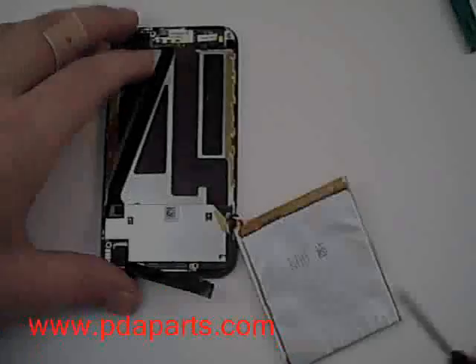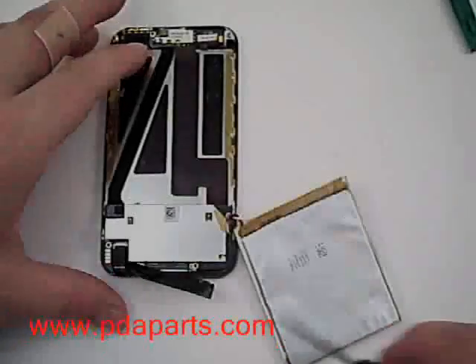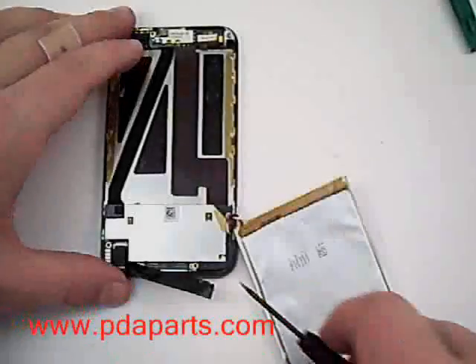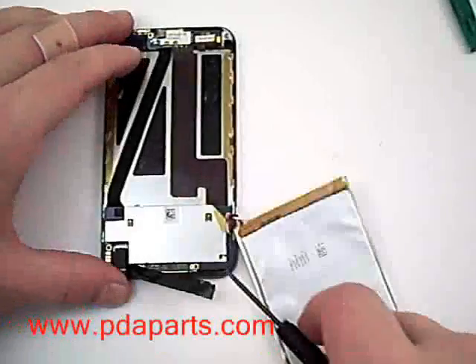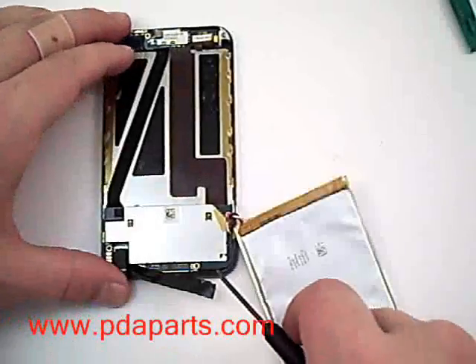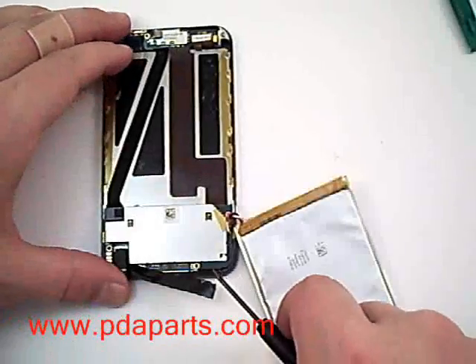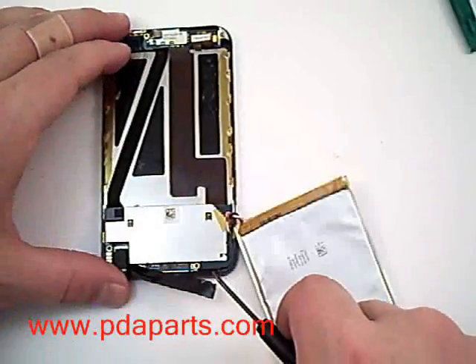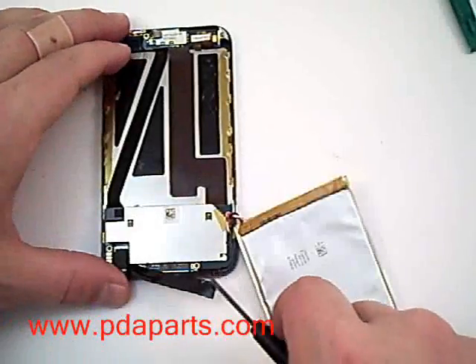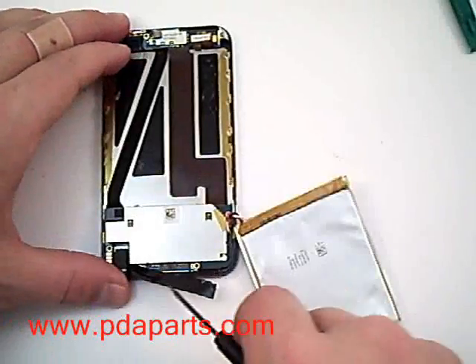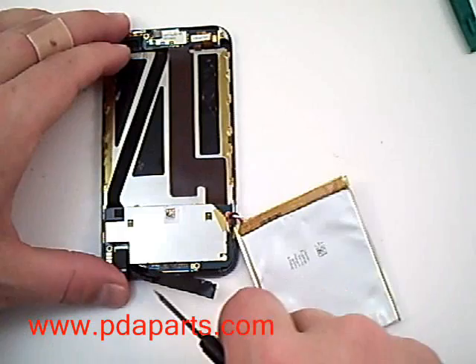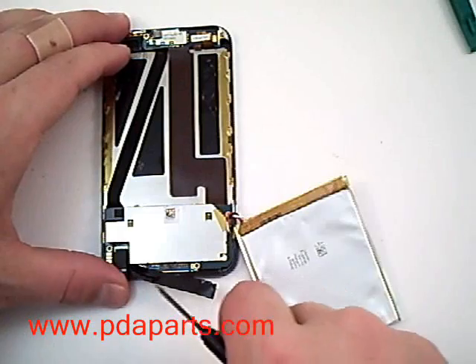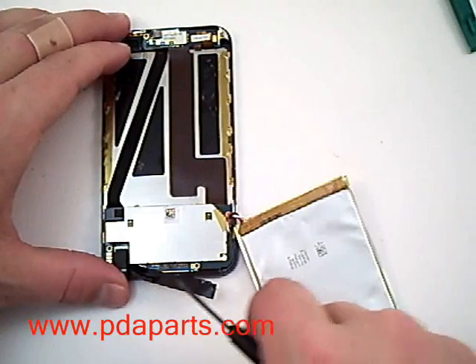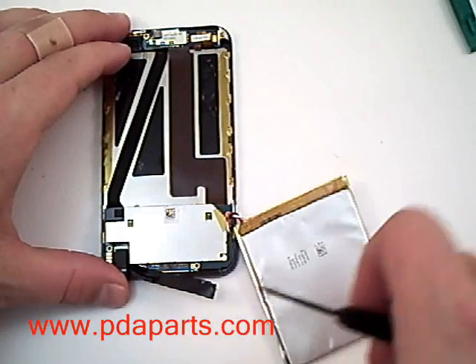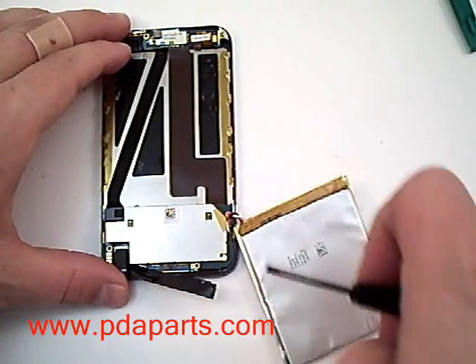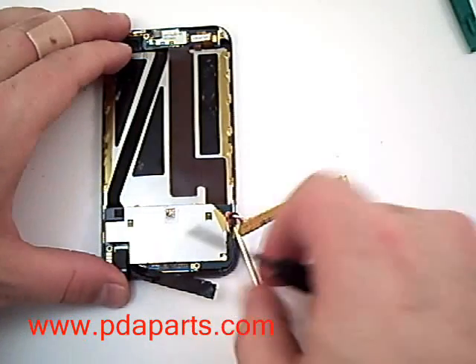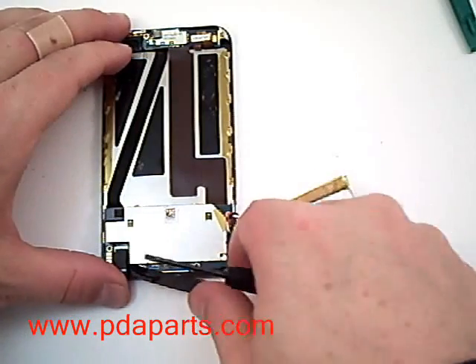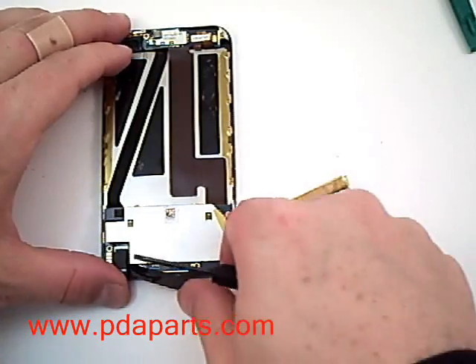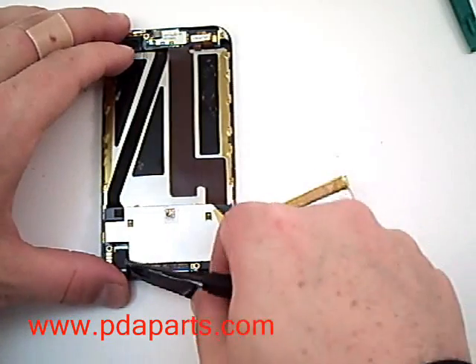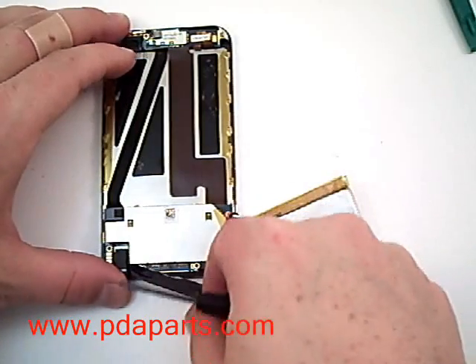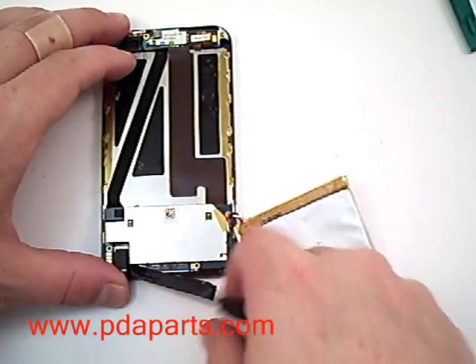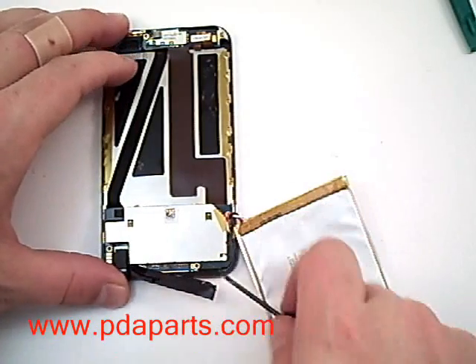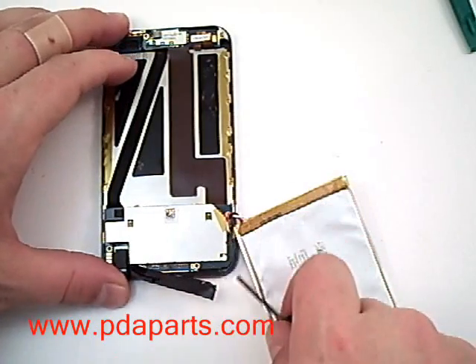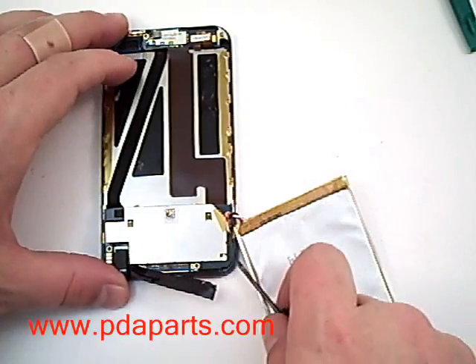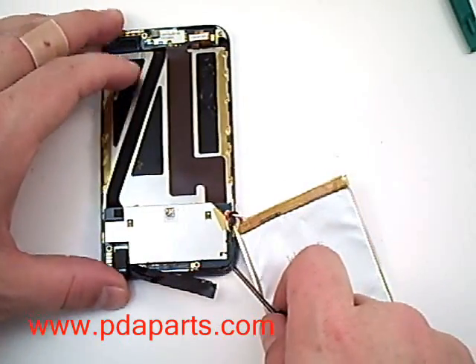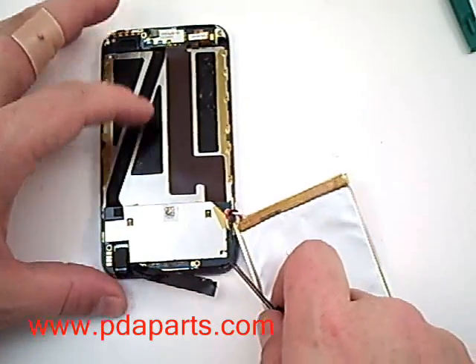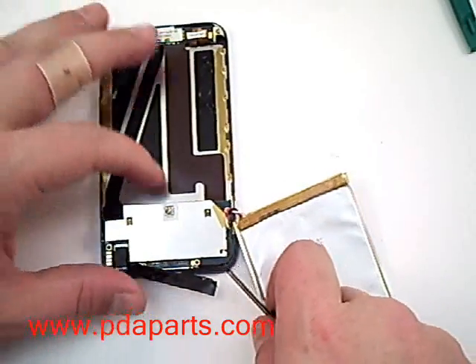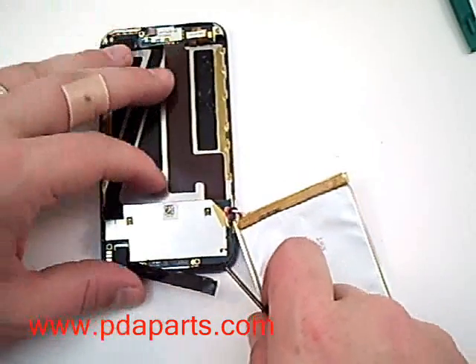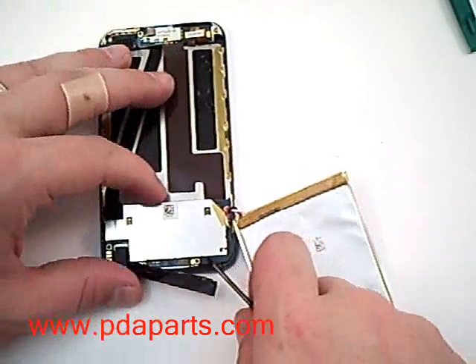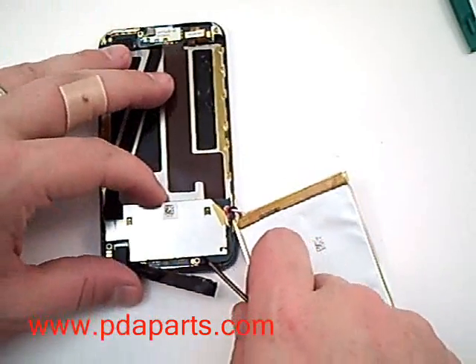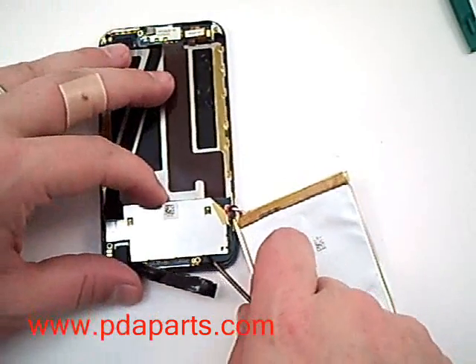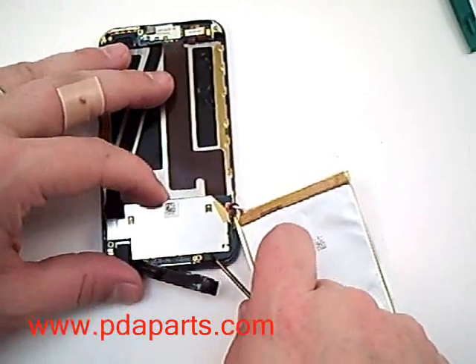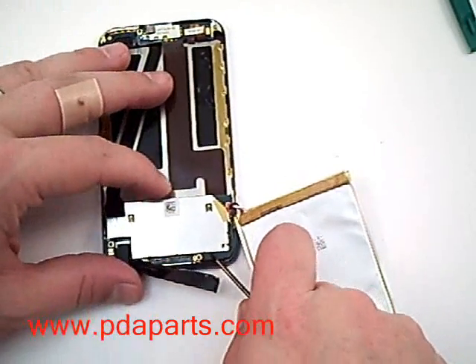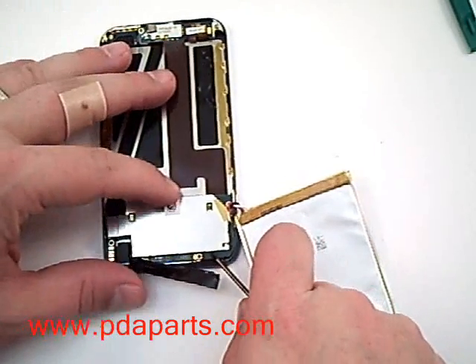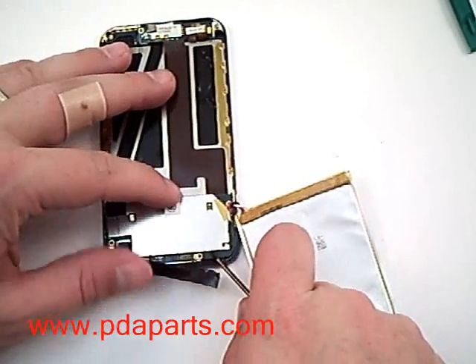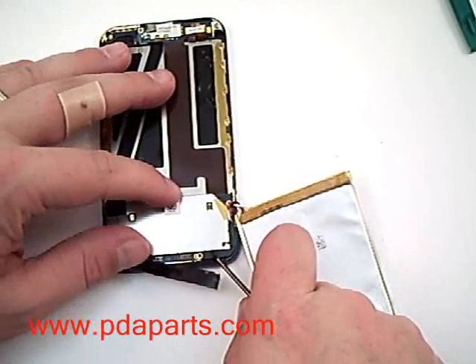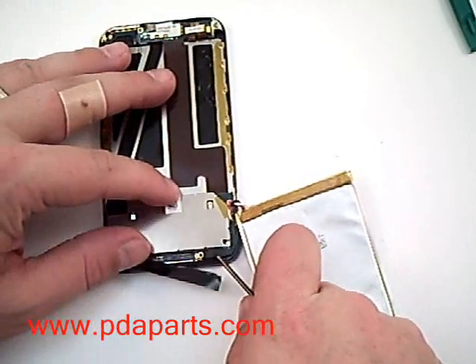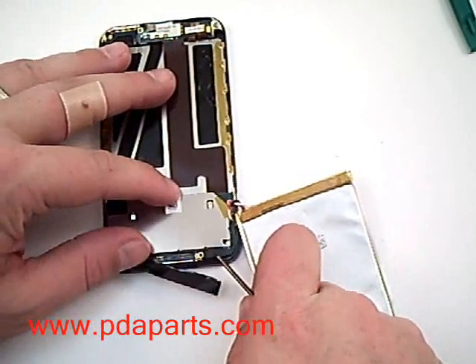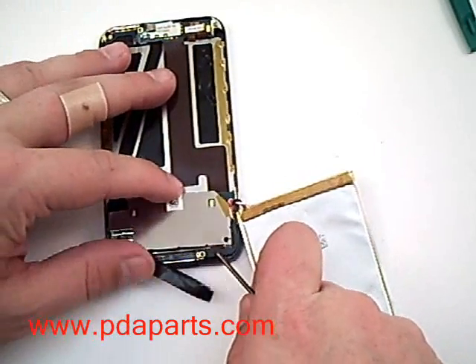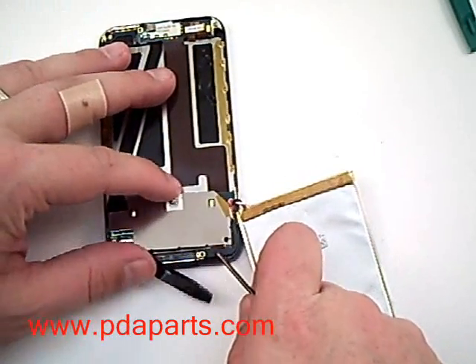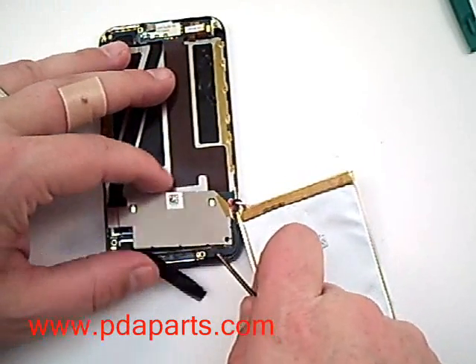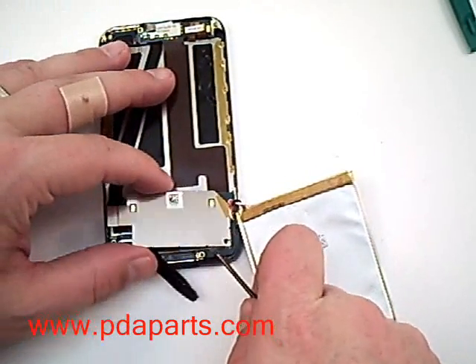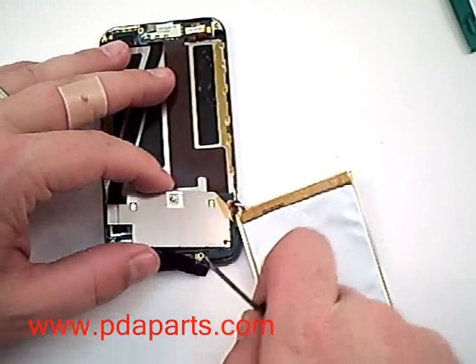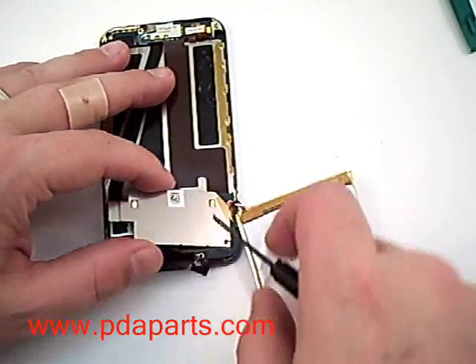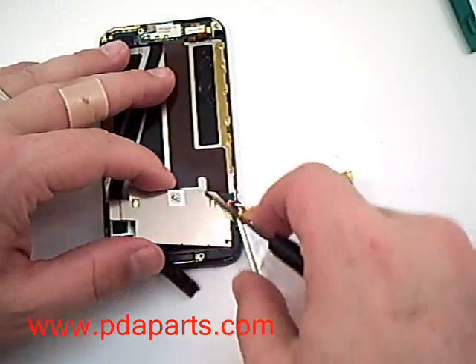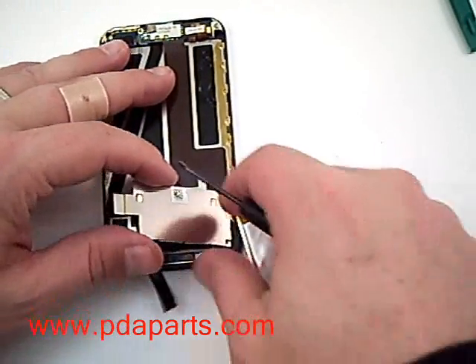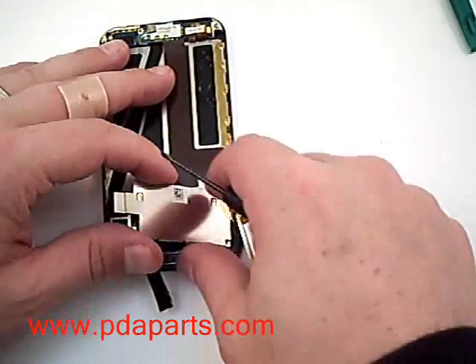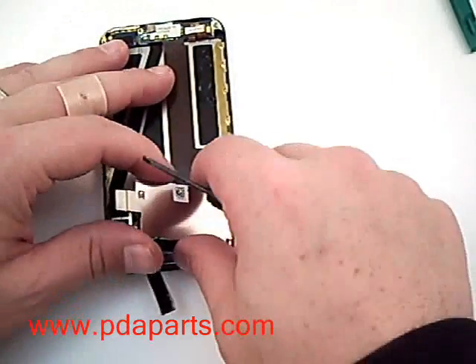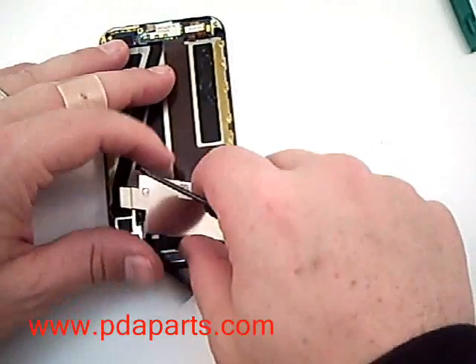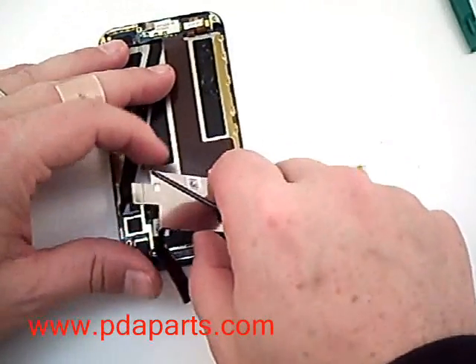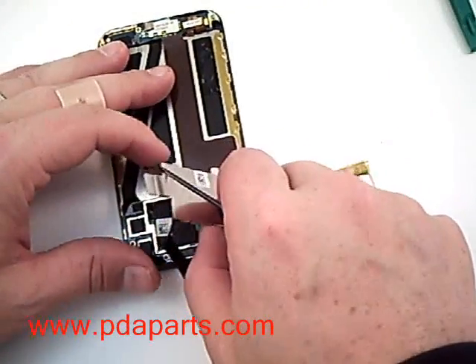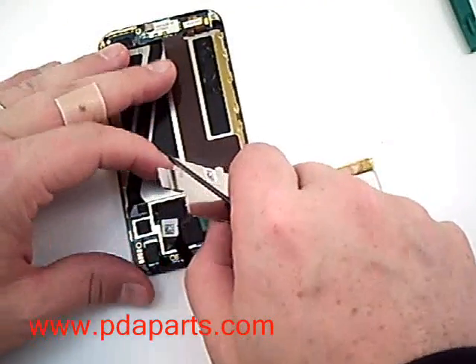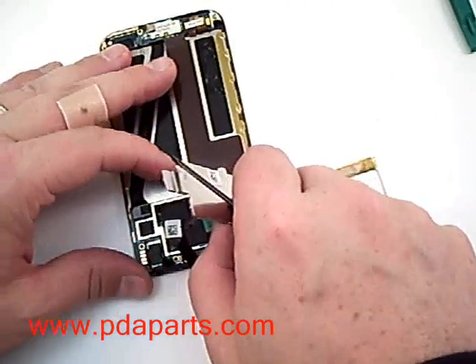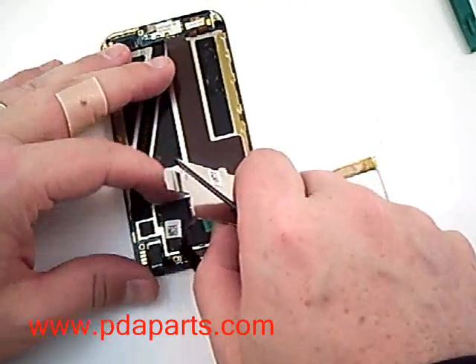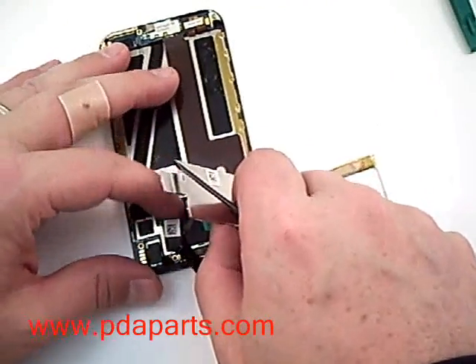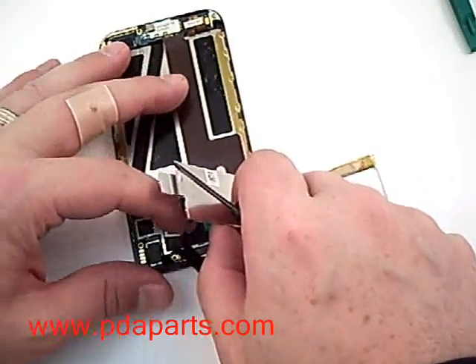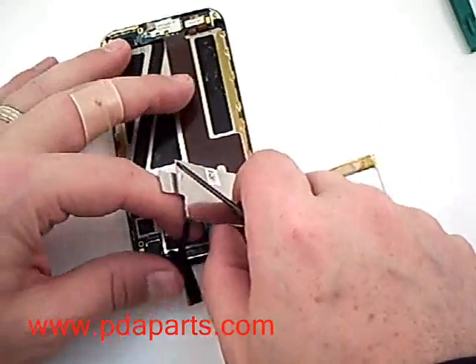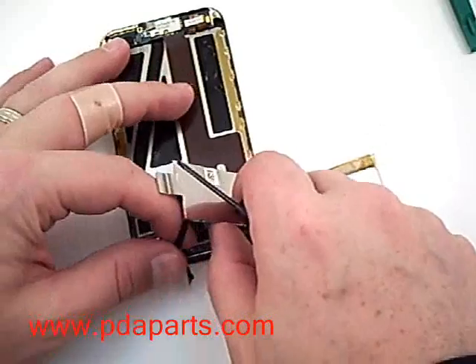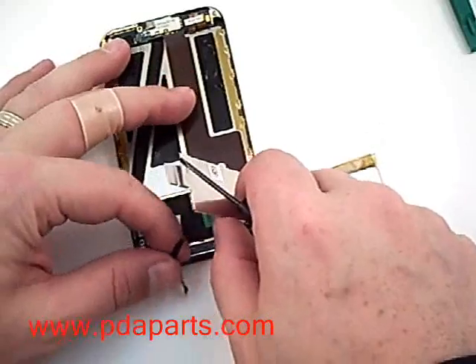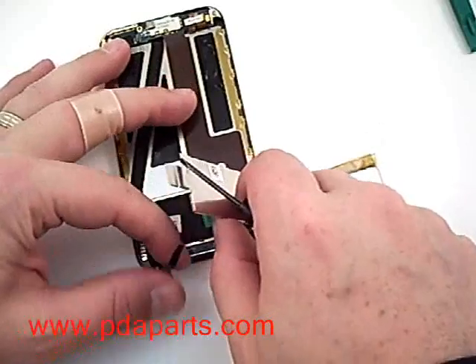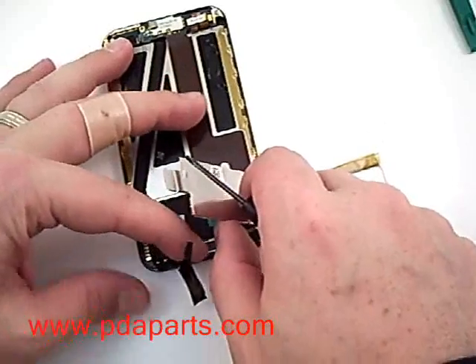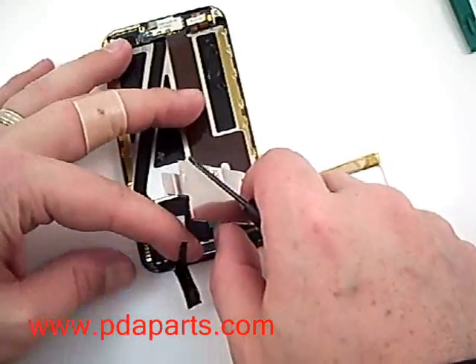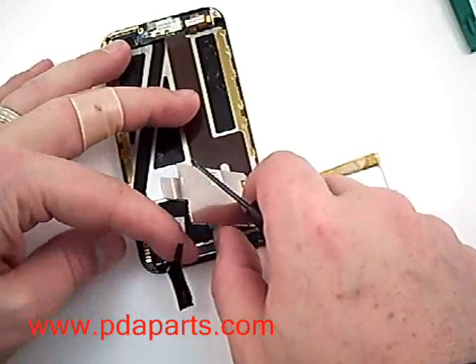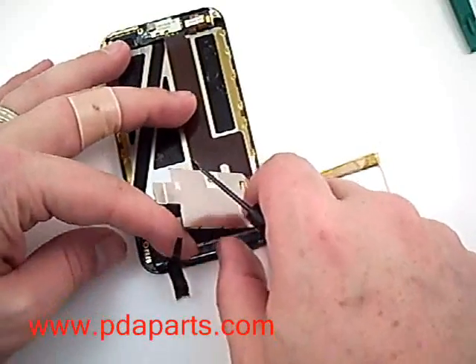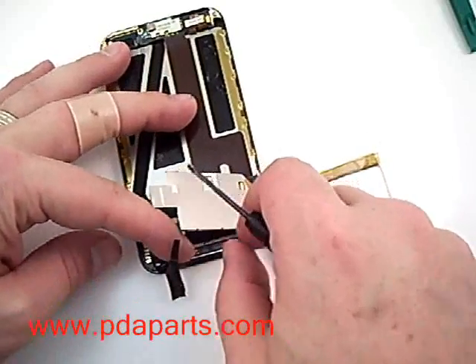Using a small flat blade screwdriver or even the case opener tool, remove the metal shielding from the bottom of the unit.